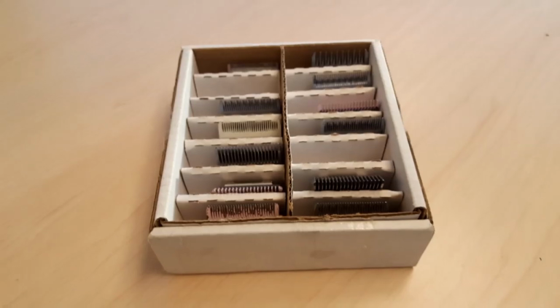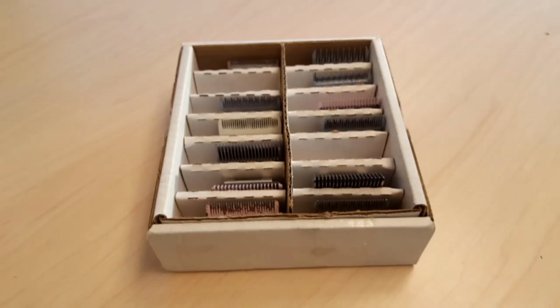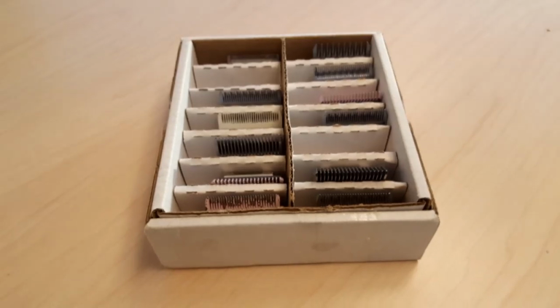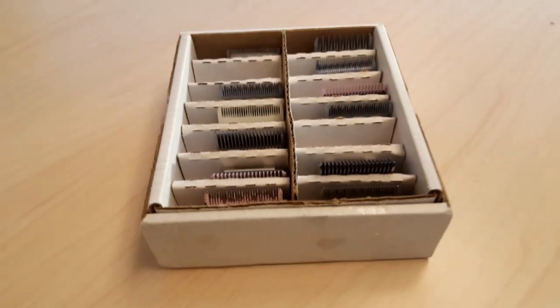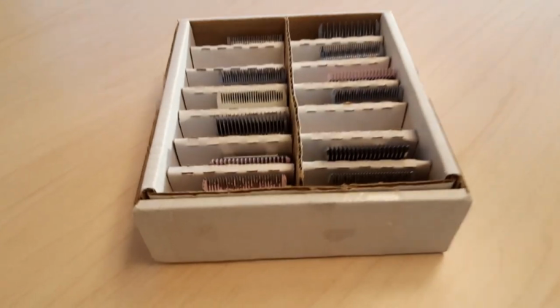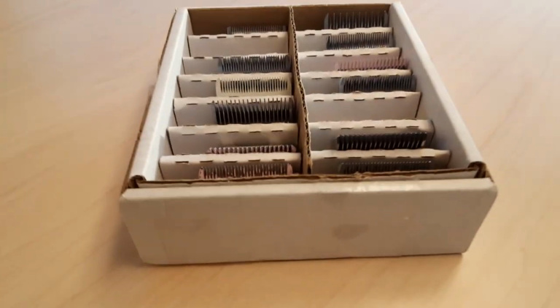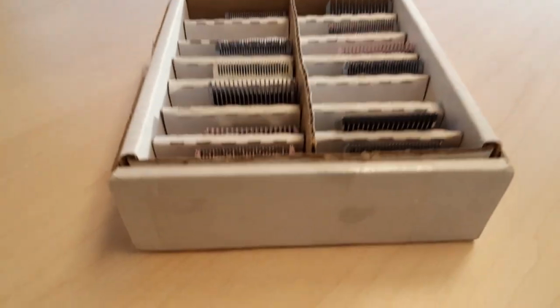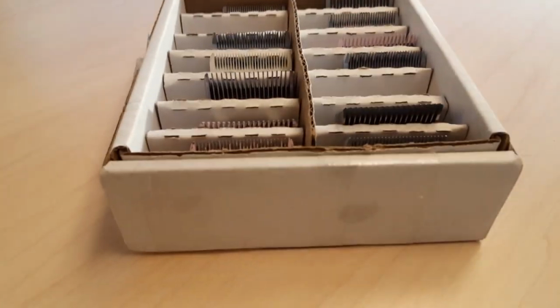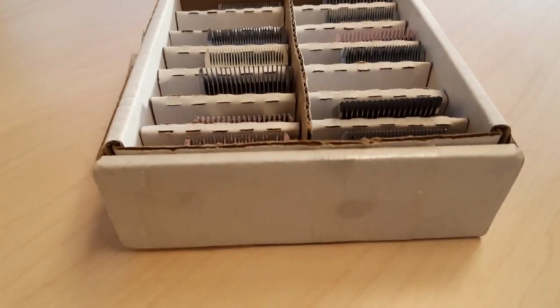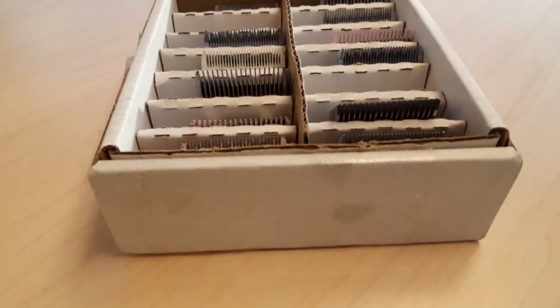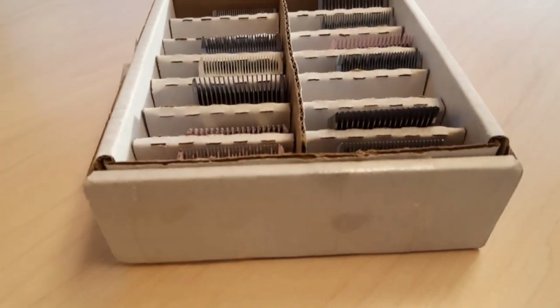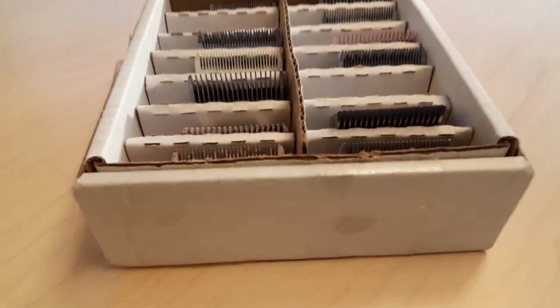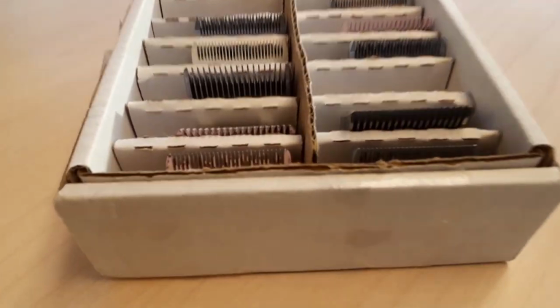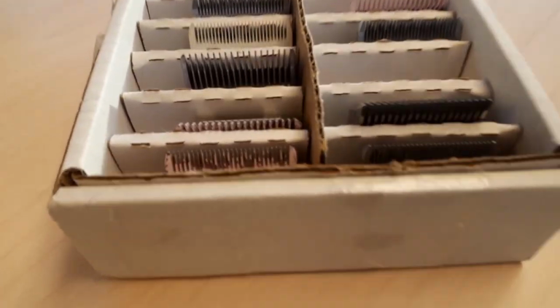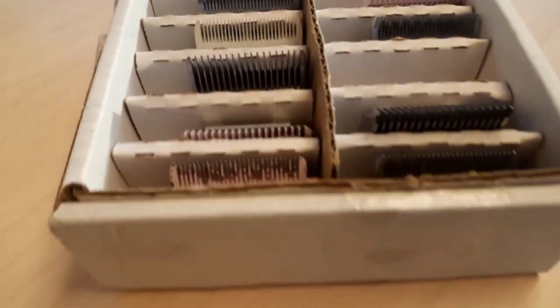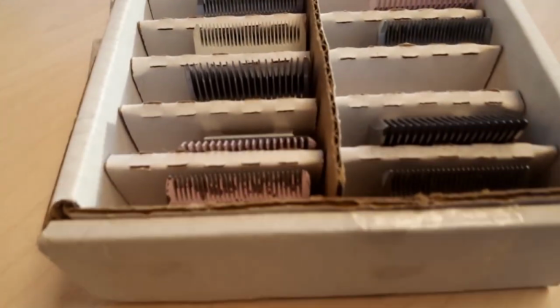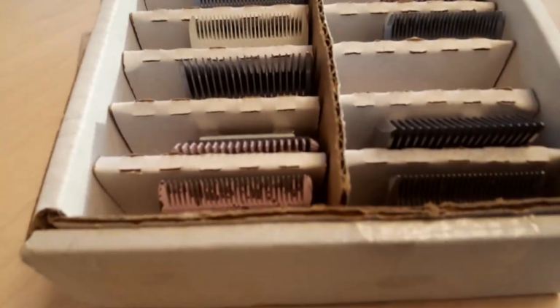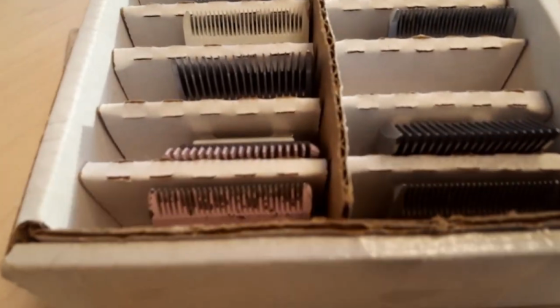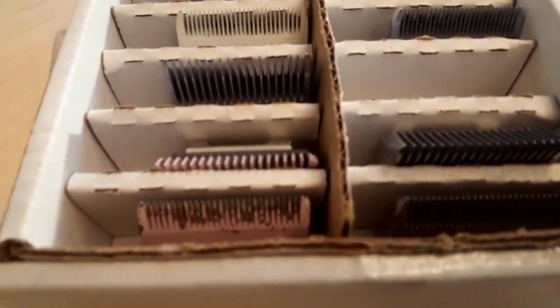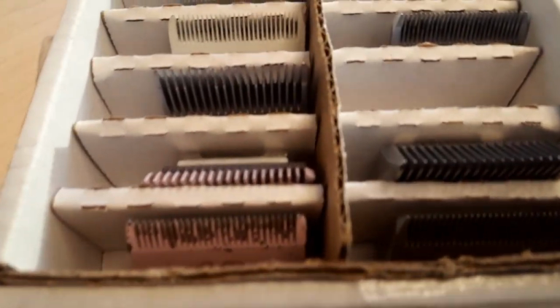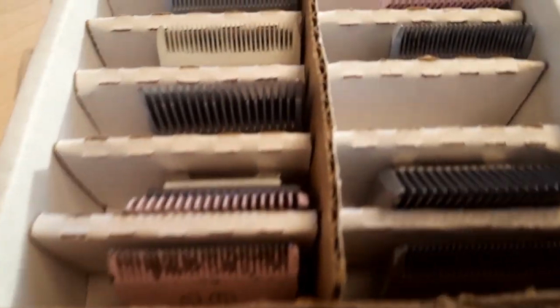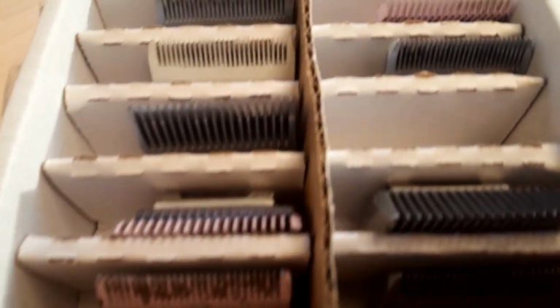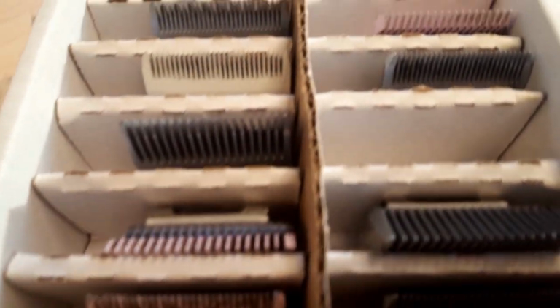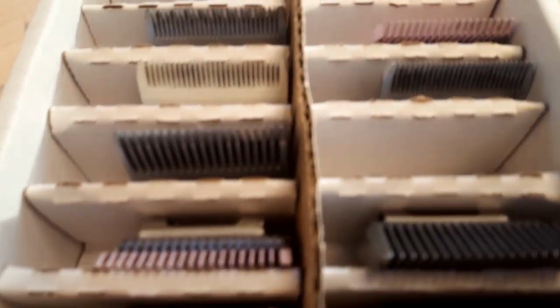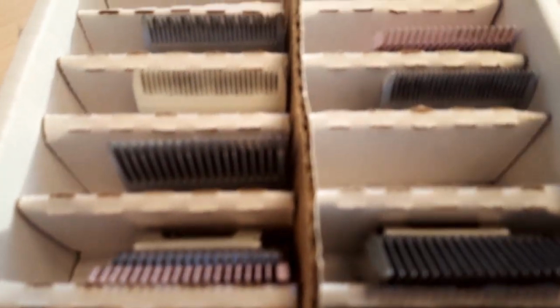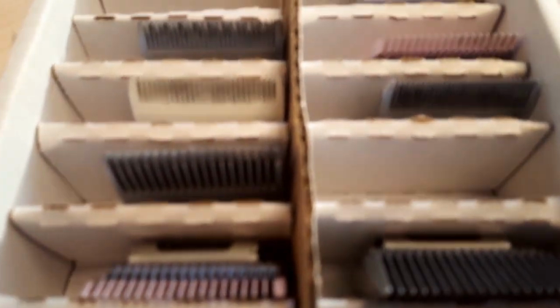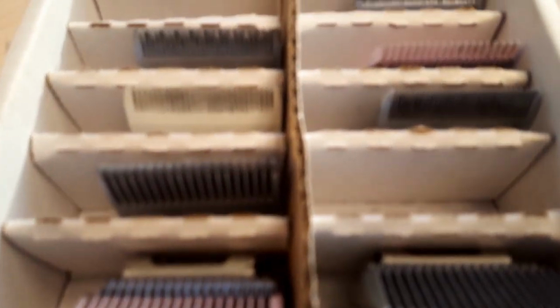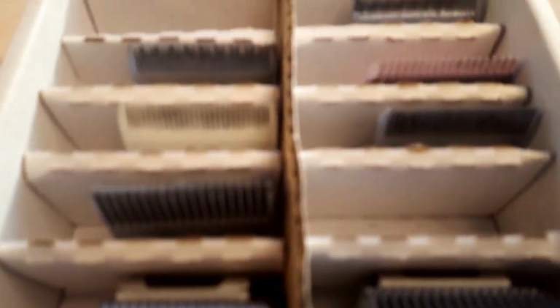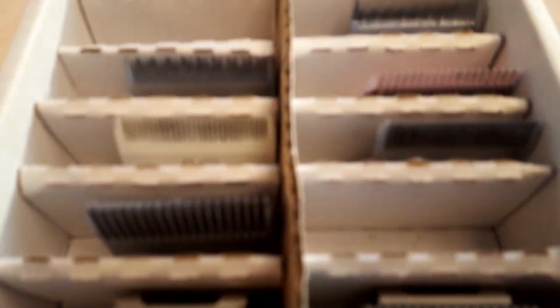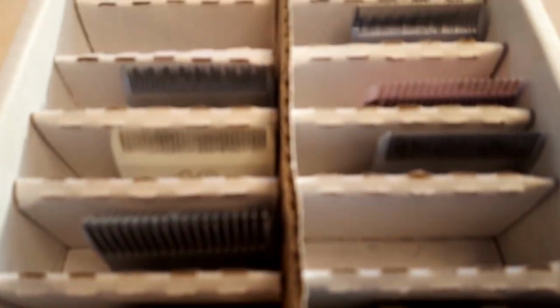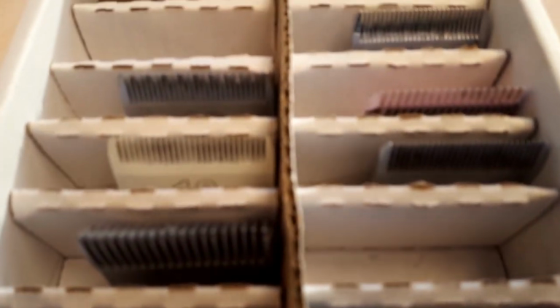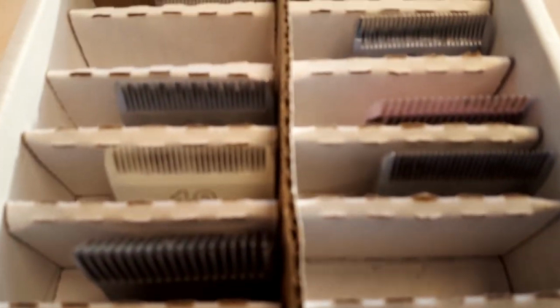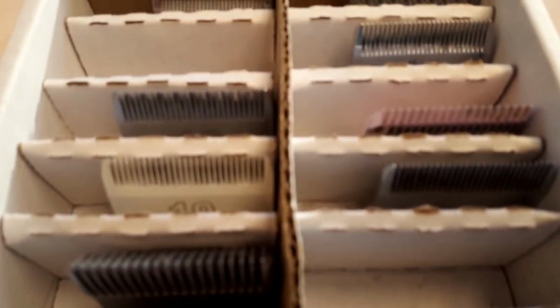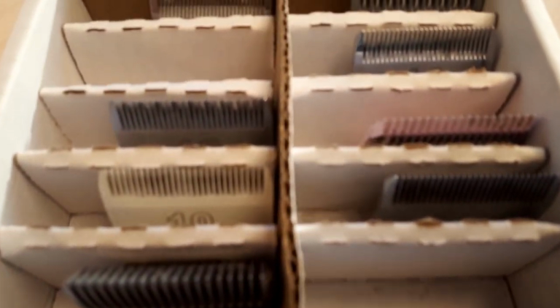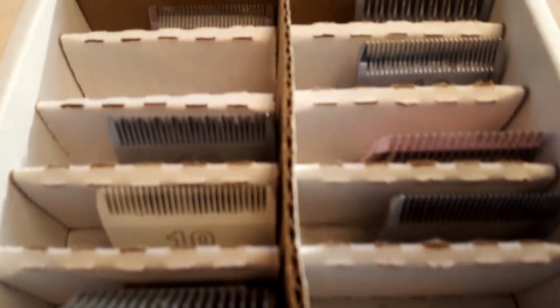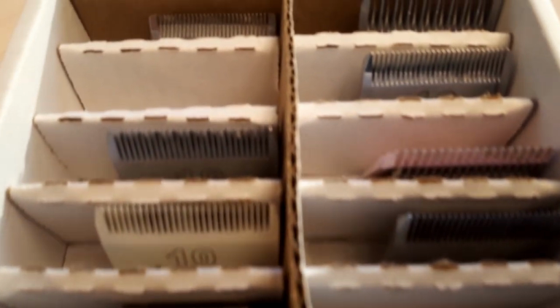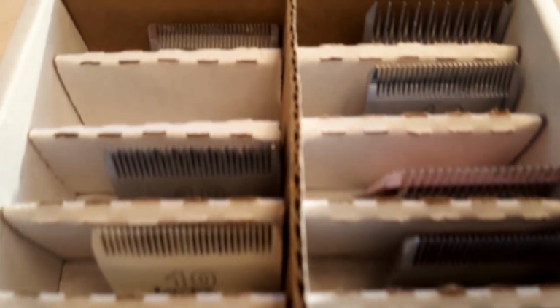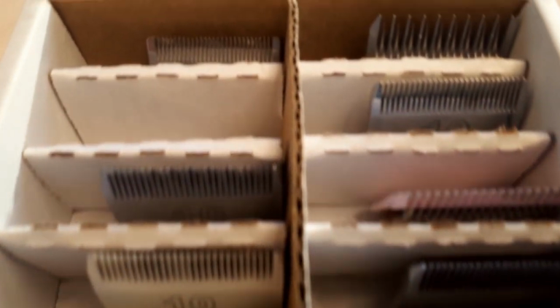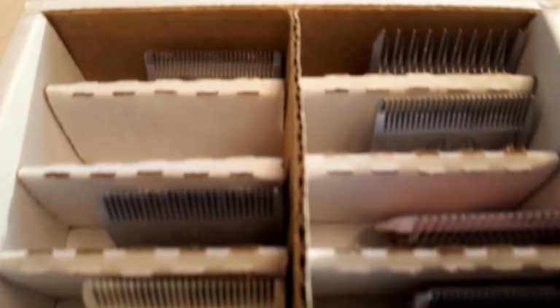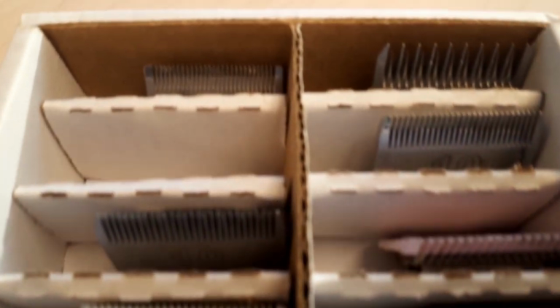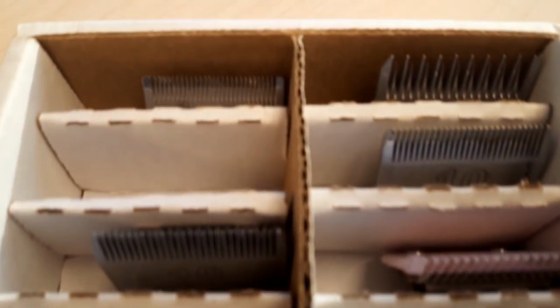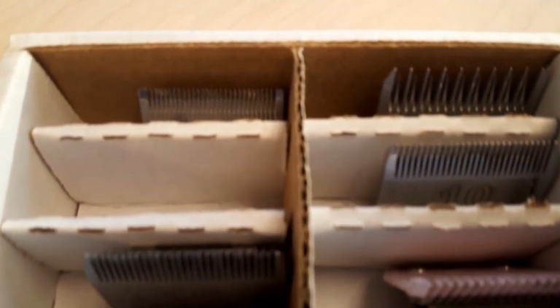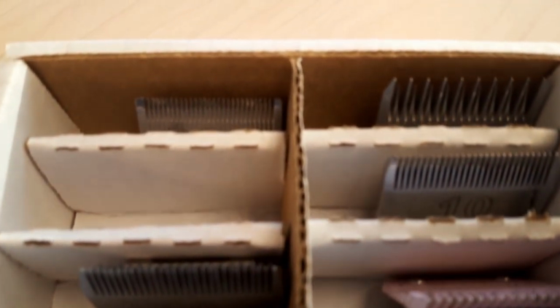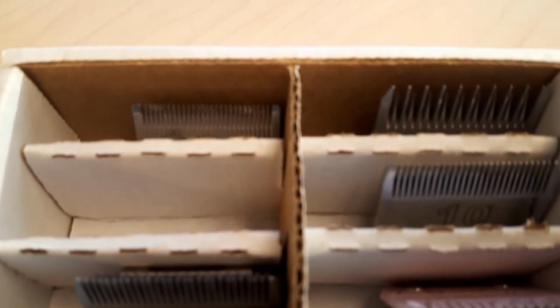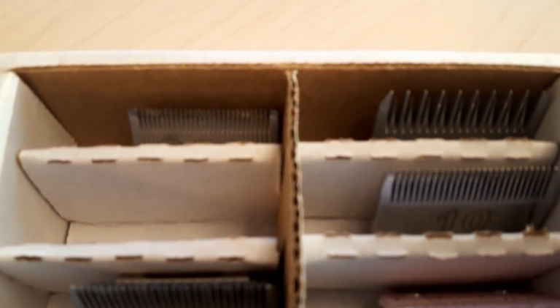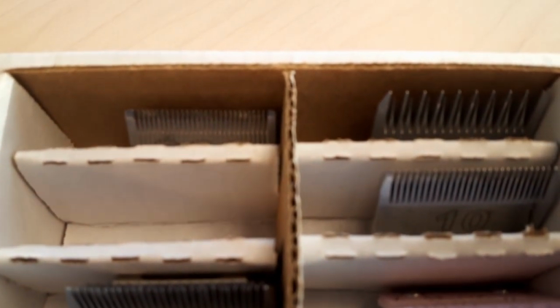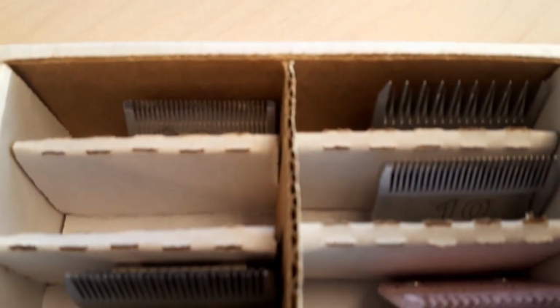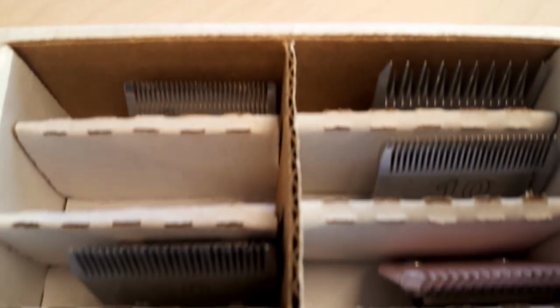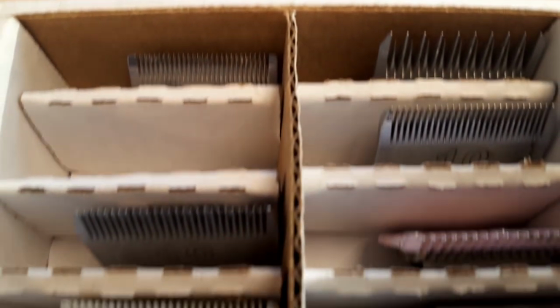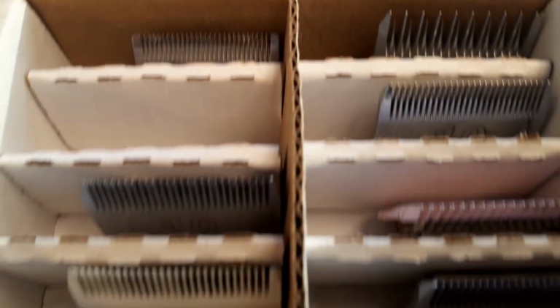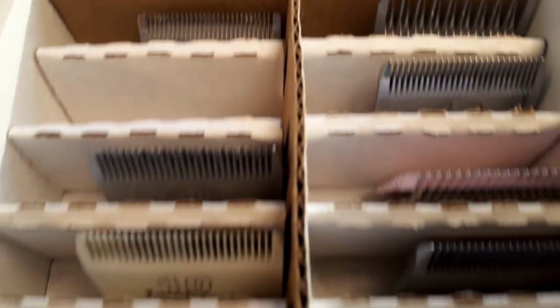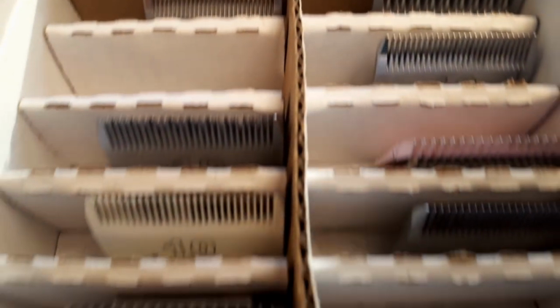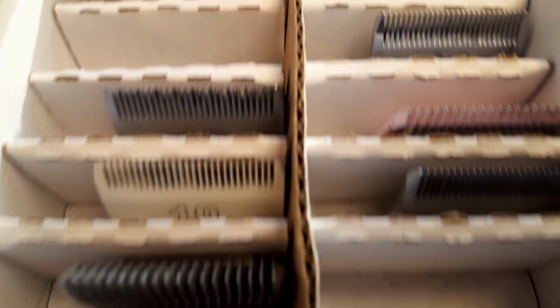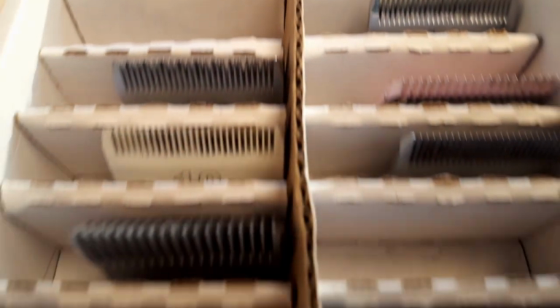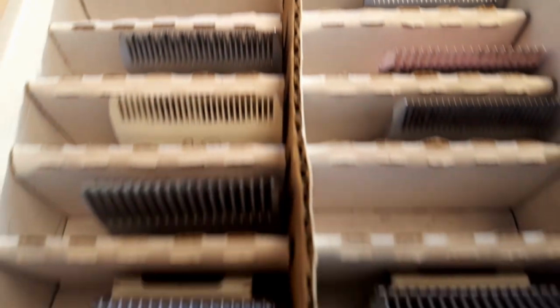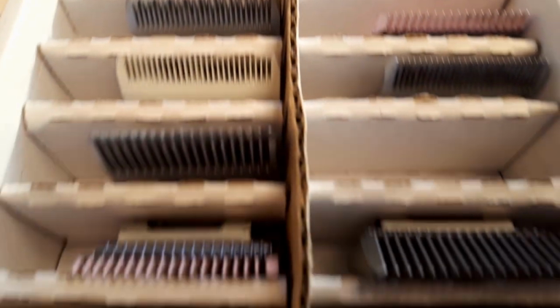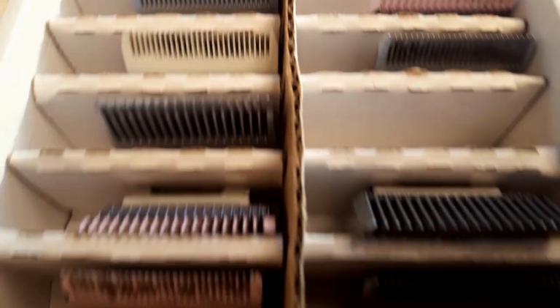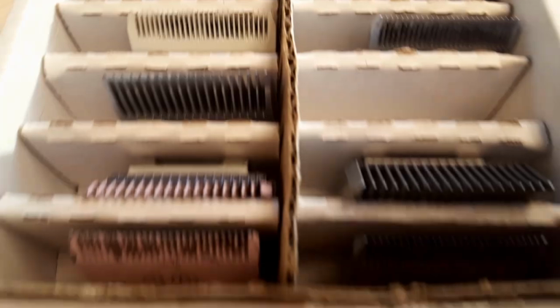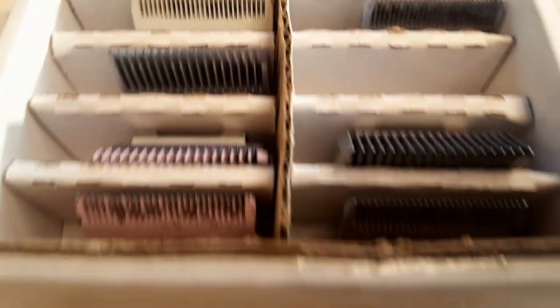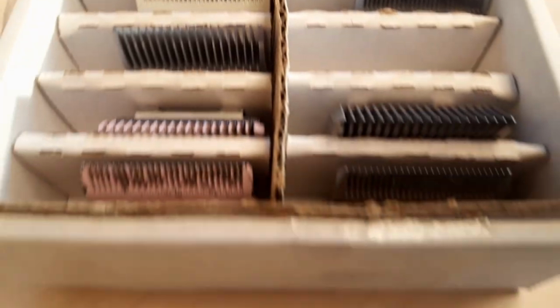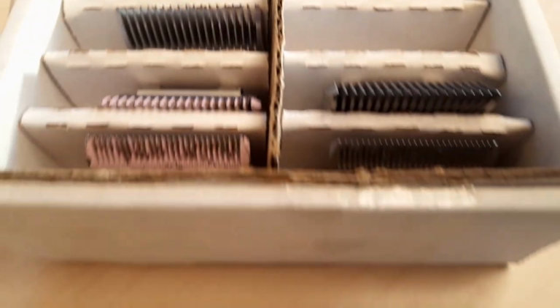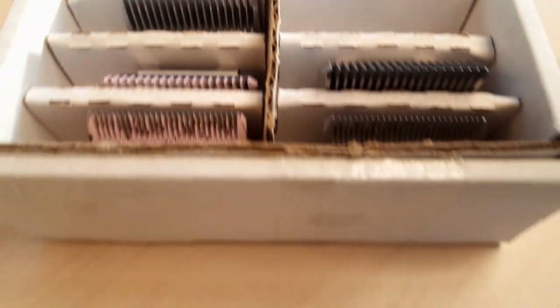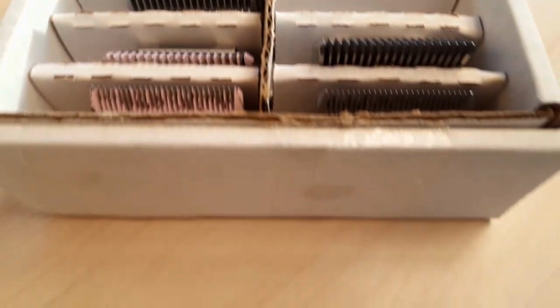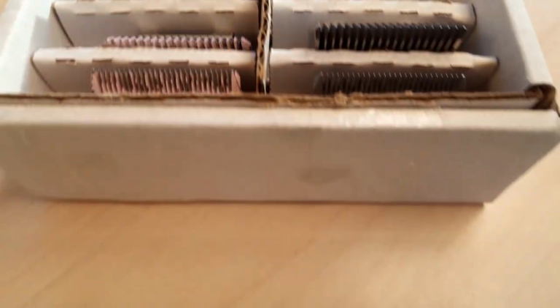Have you ever wanted to sharpen your own dog grooming blades? Well, it's actually pretty simple. Here's how you do it.